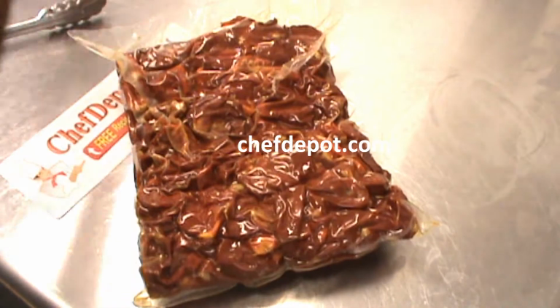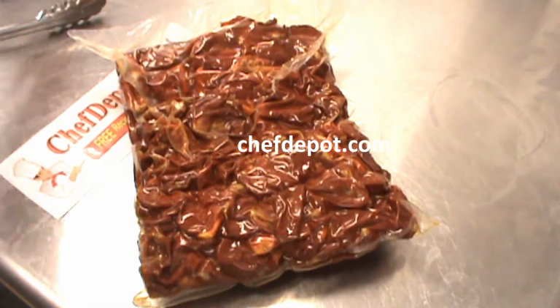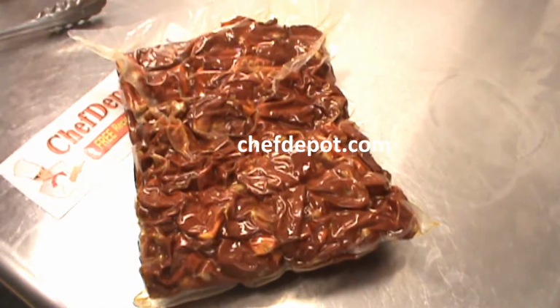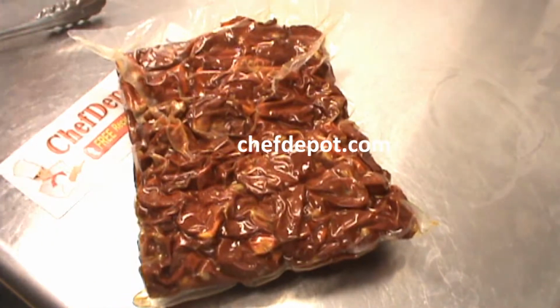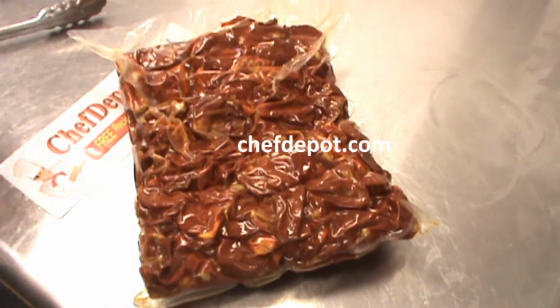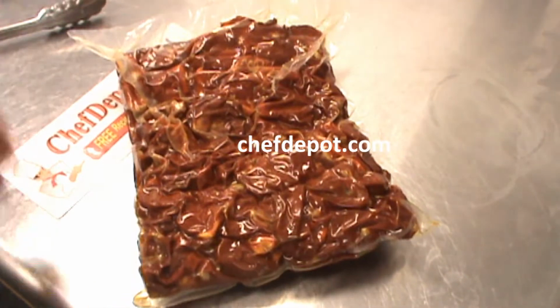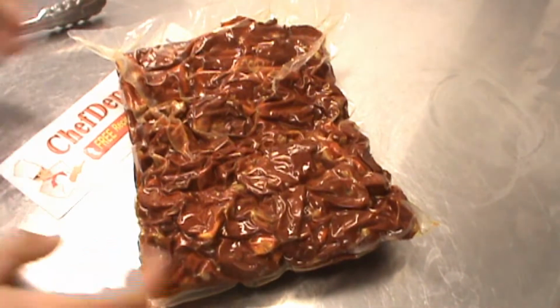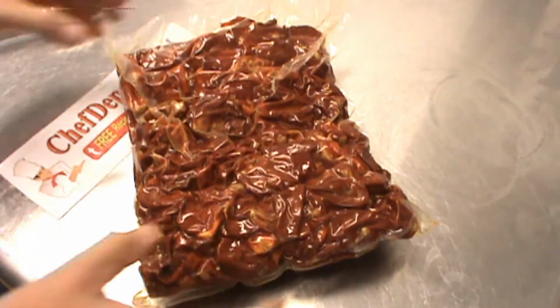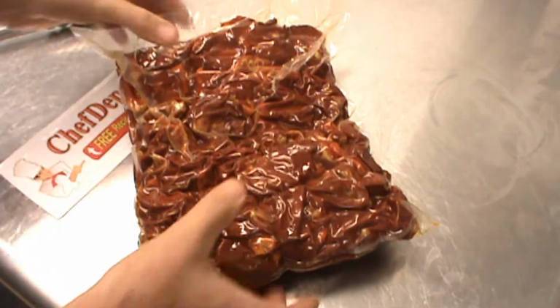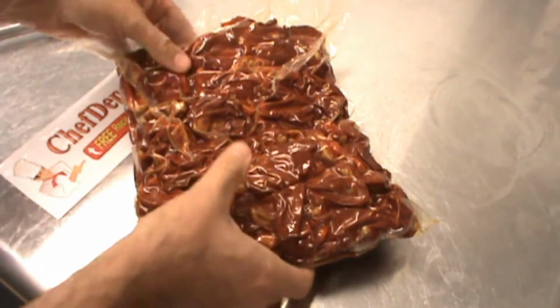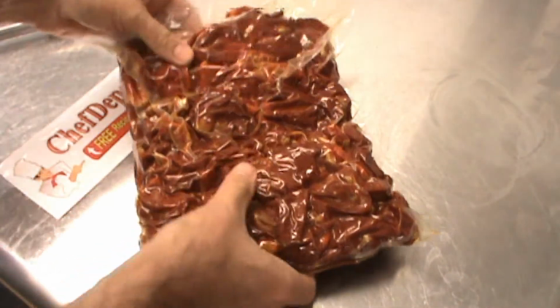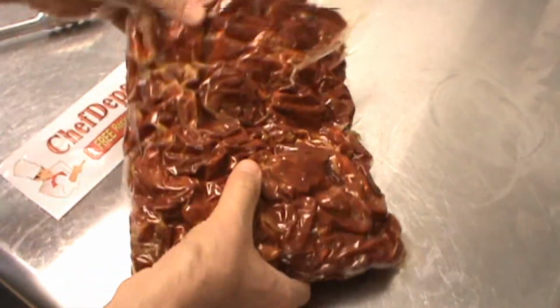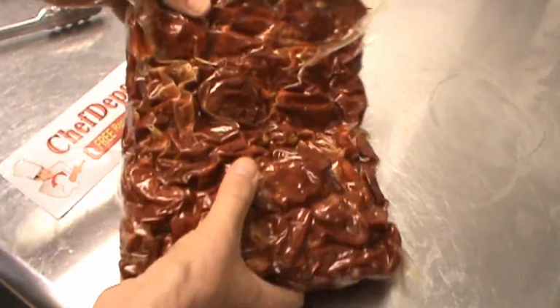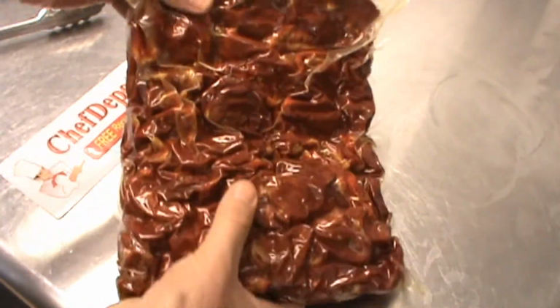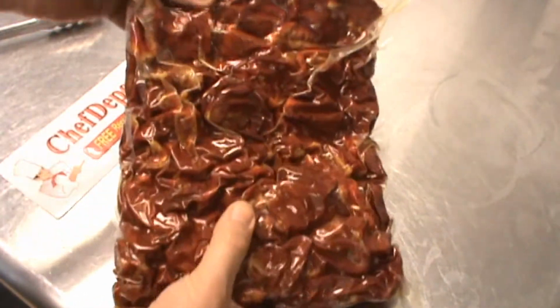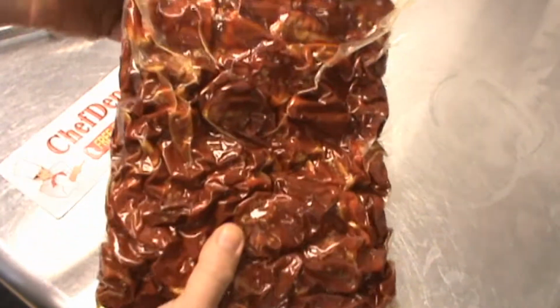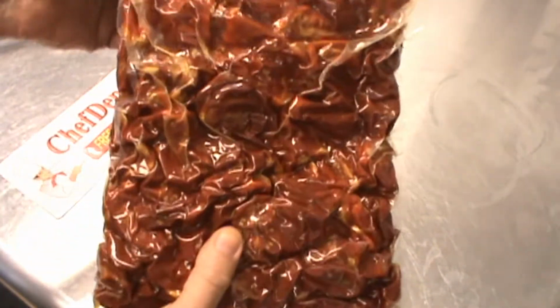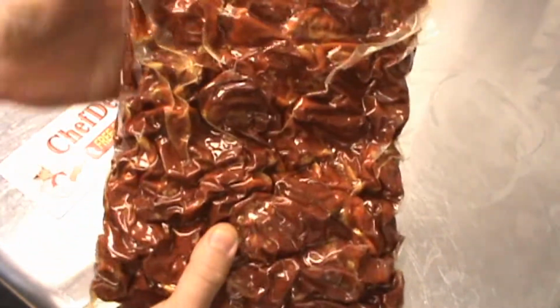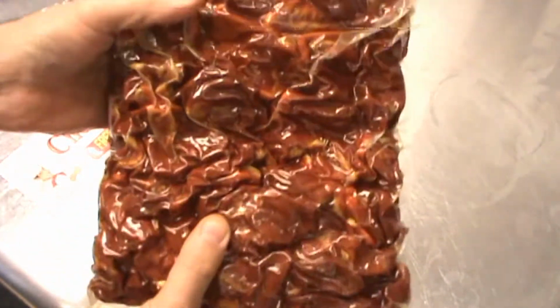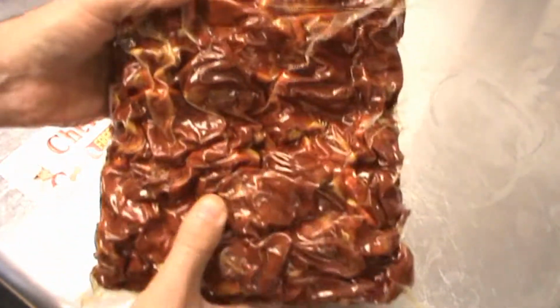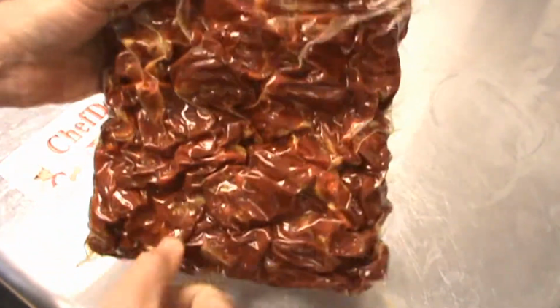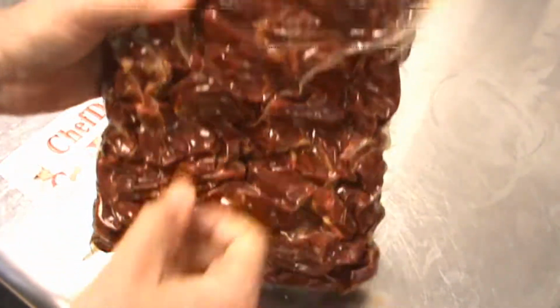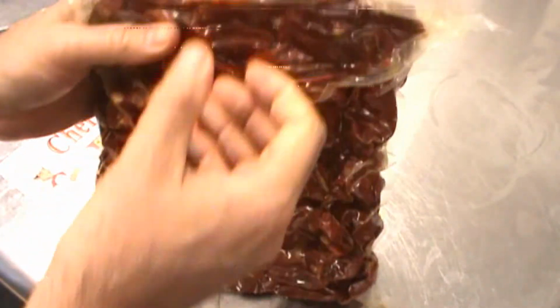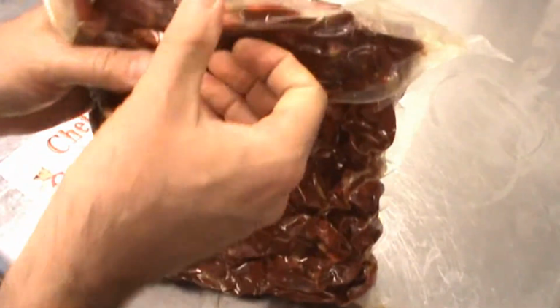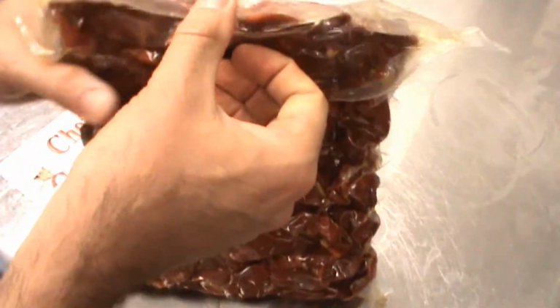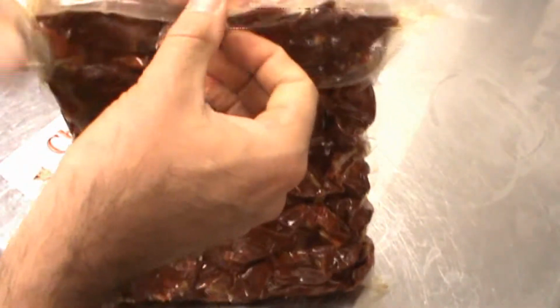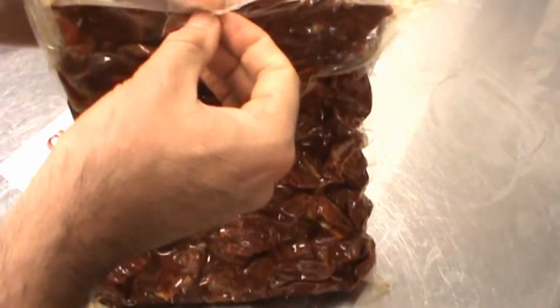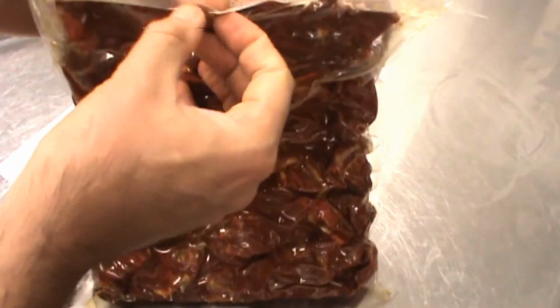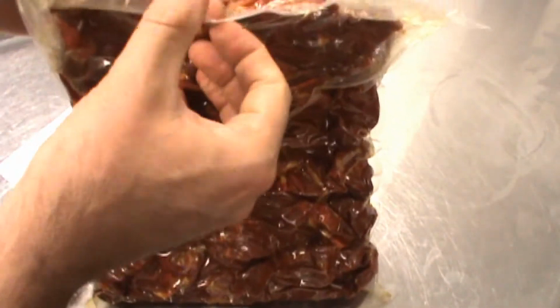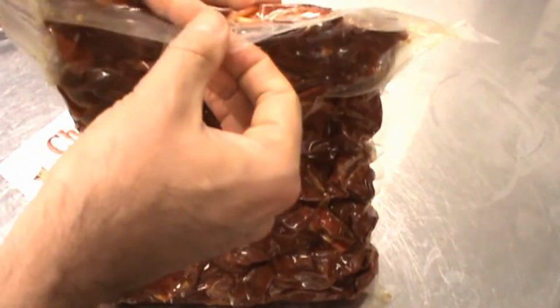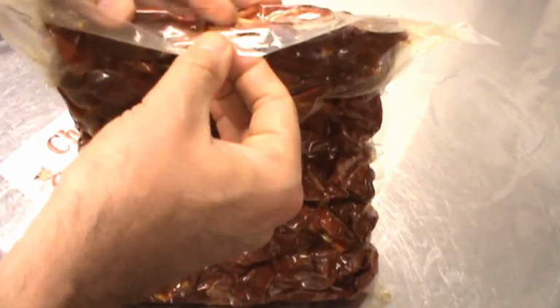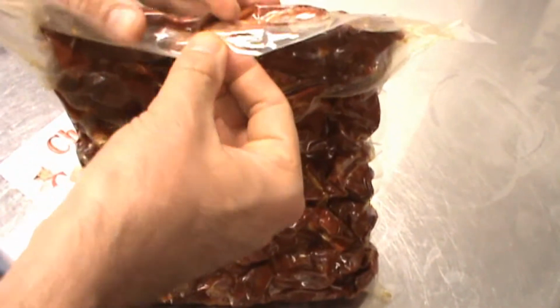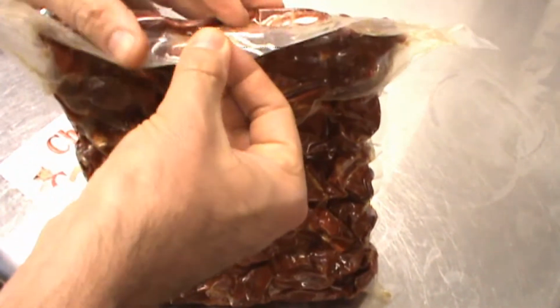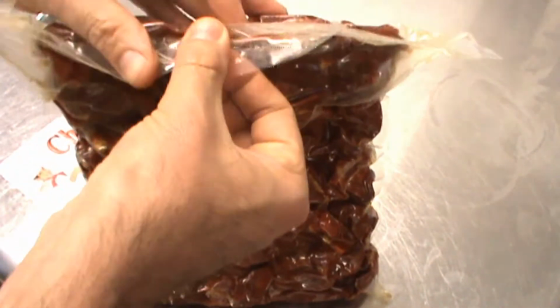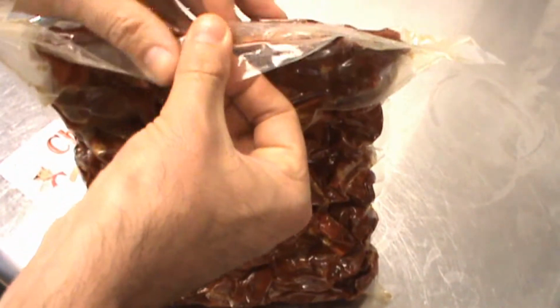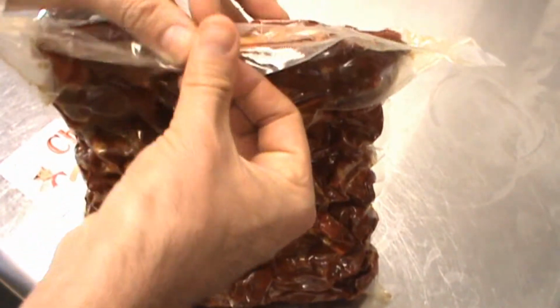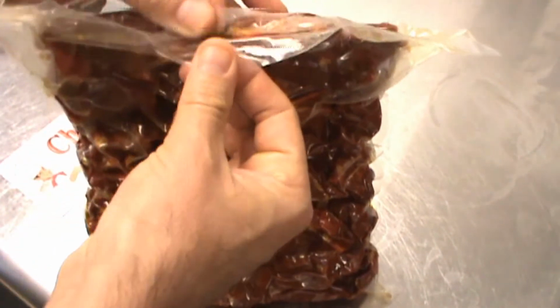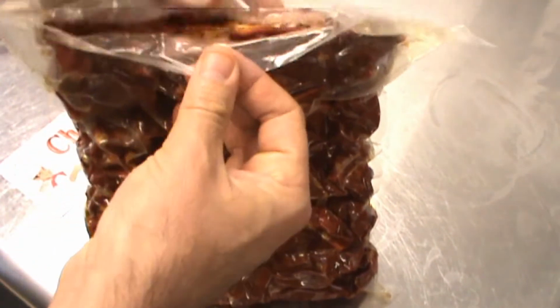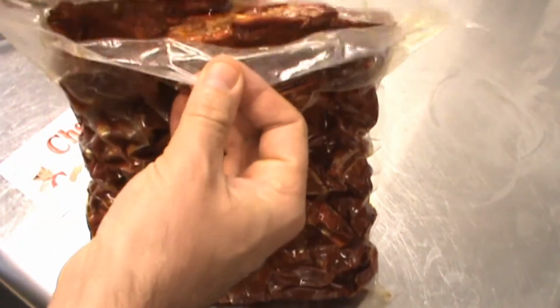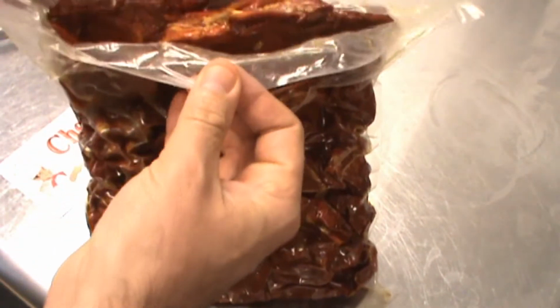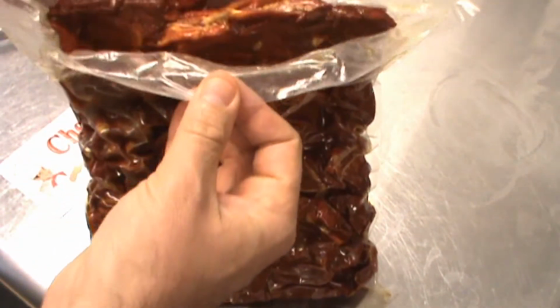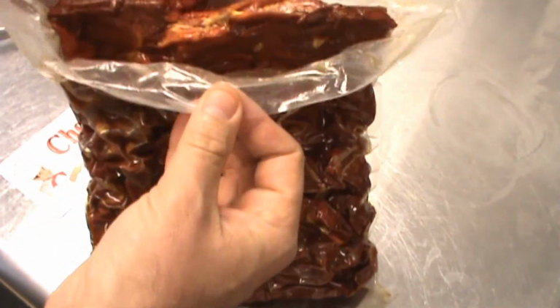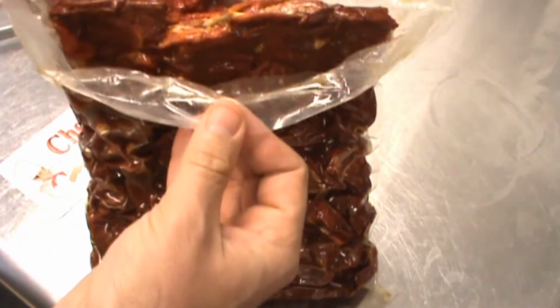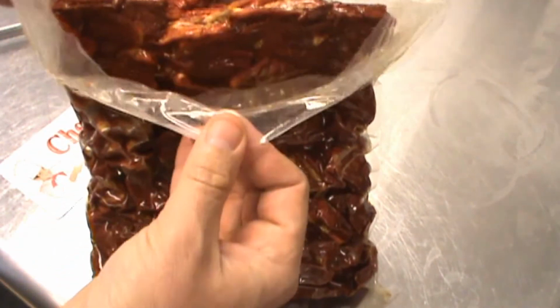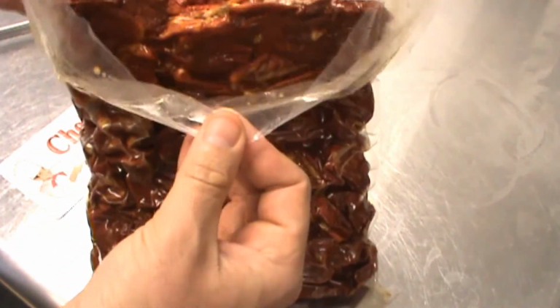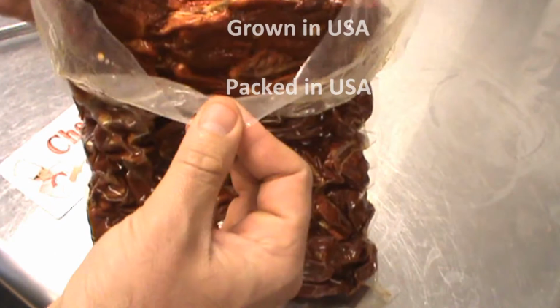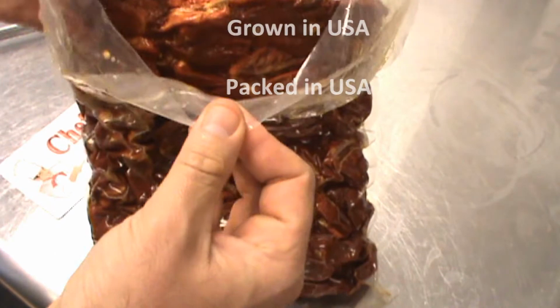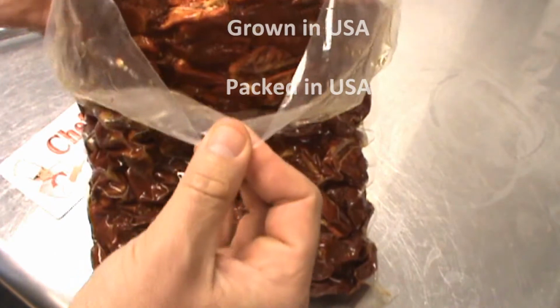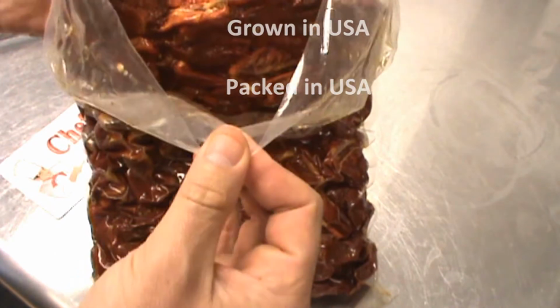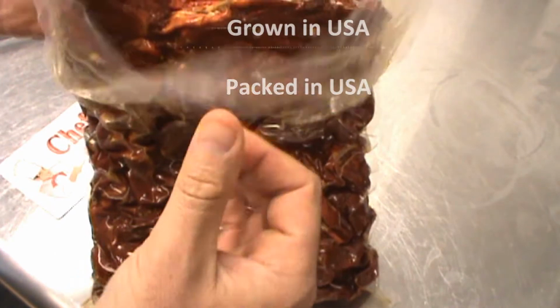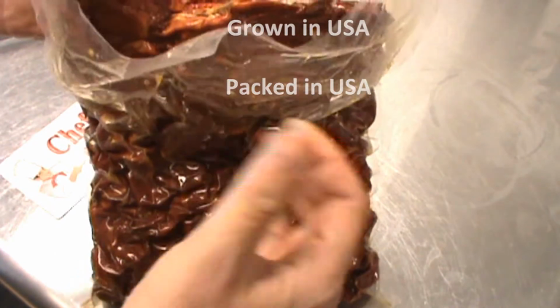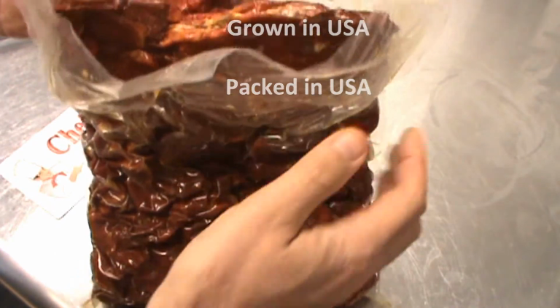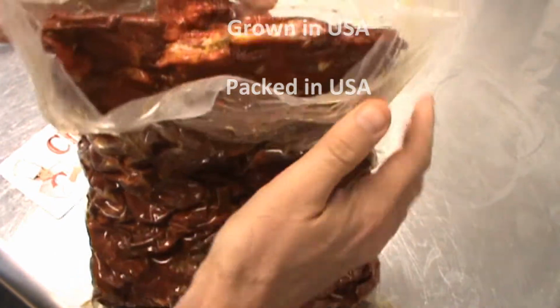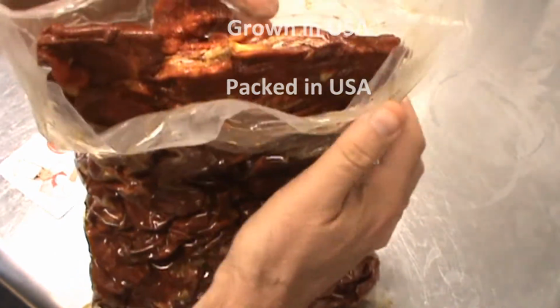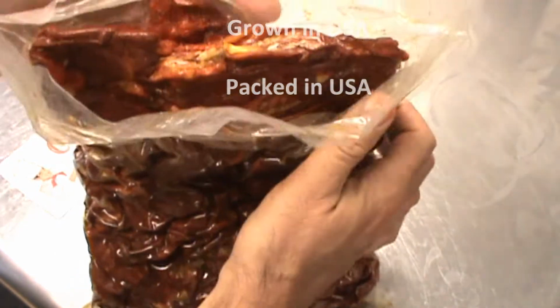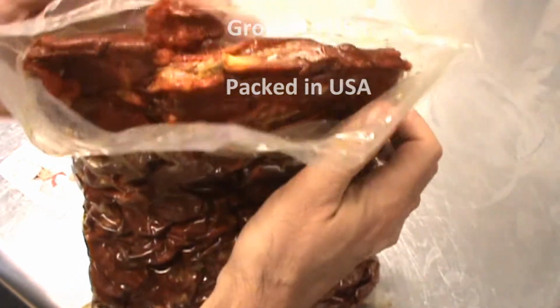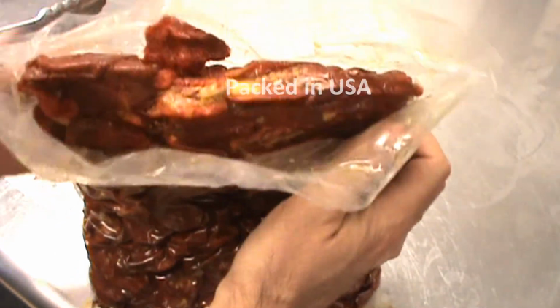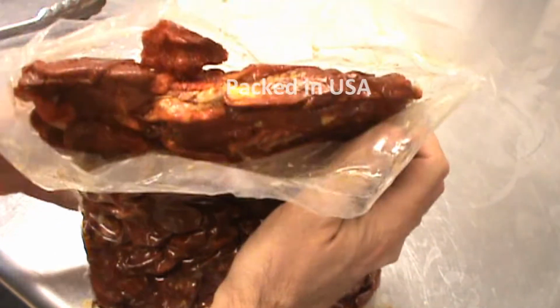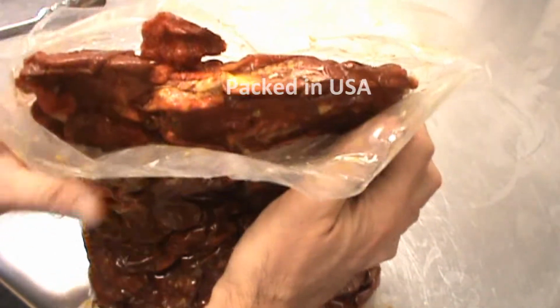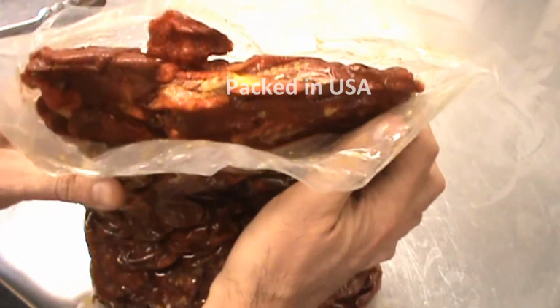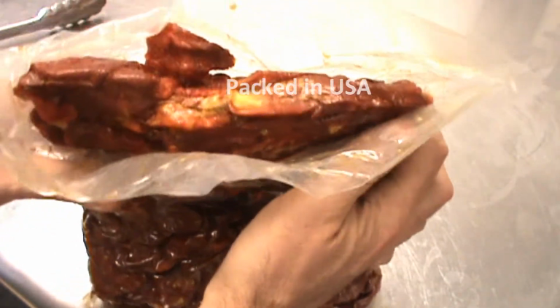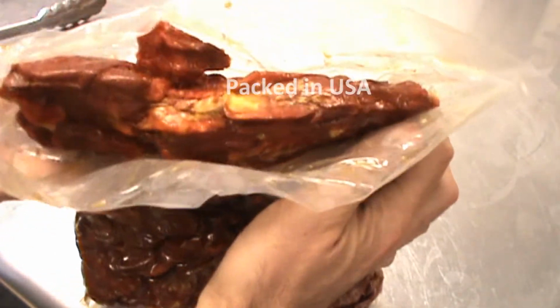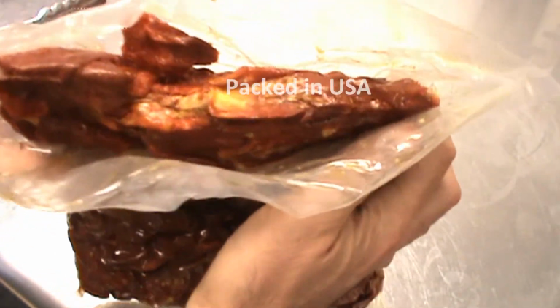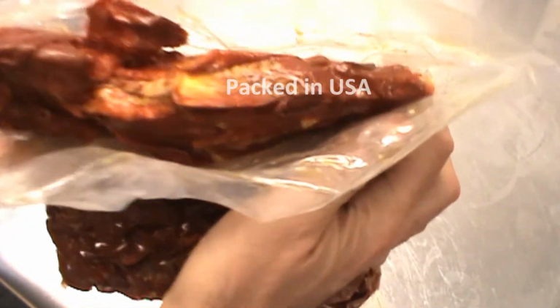This is a 5 pound bag, this is a USA product, super high quality, really really nice — you can smell them.